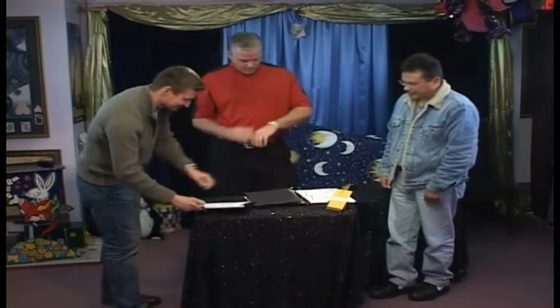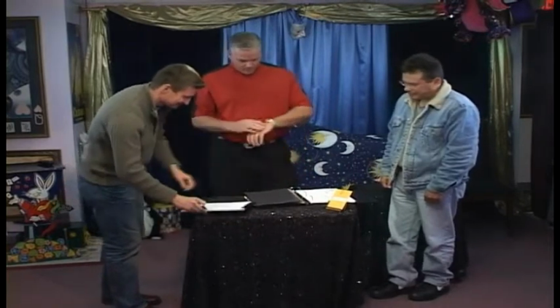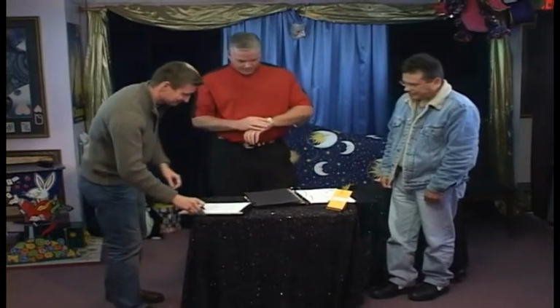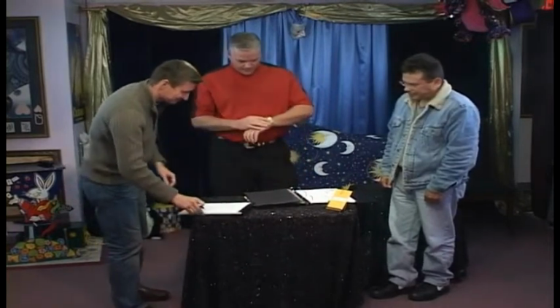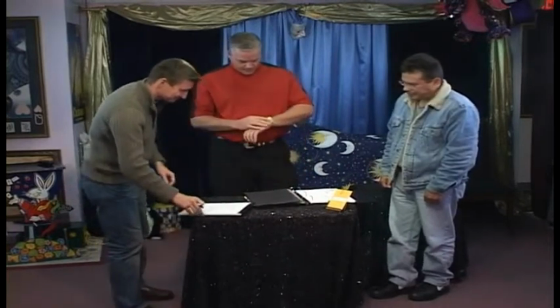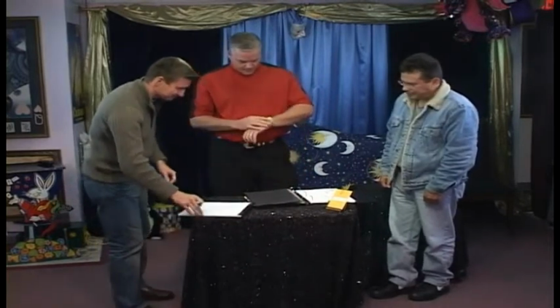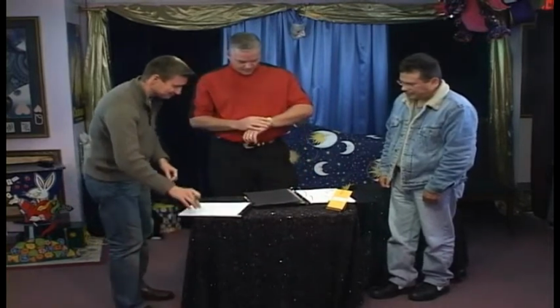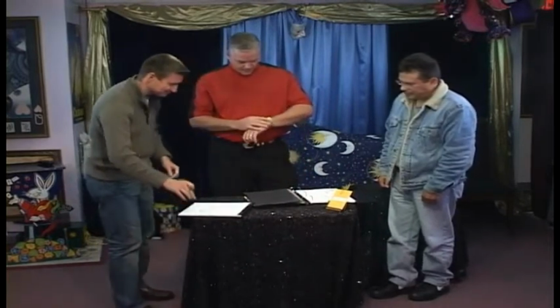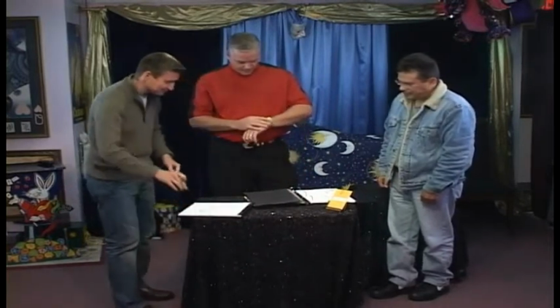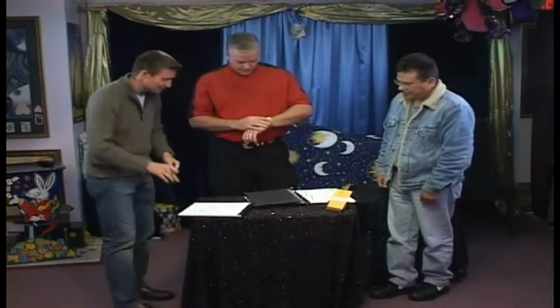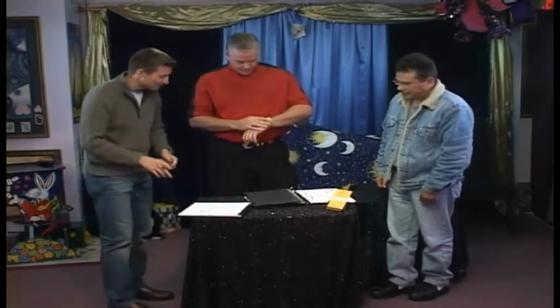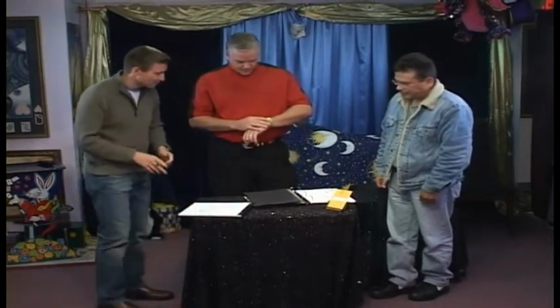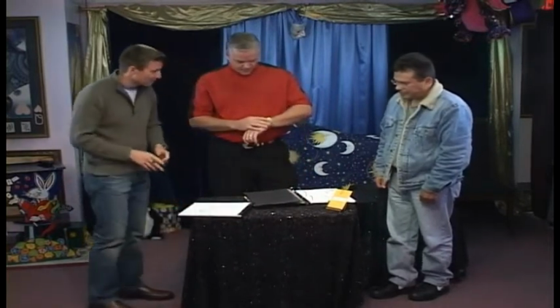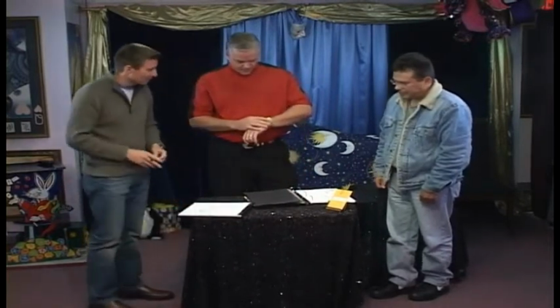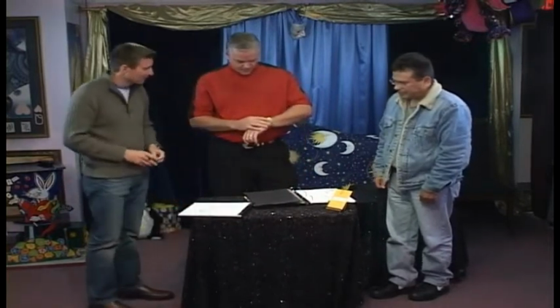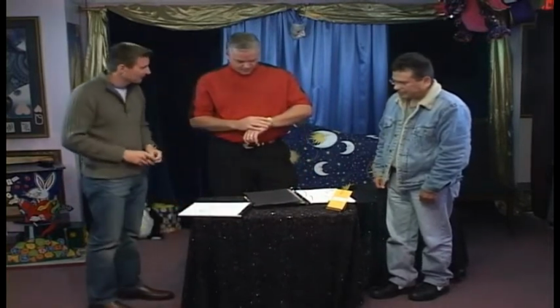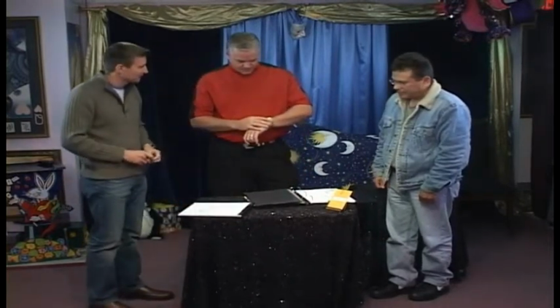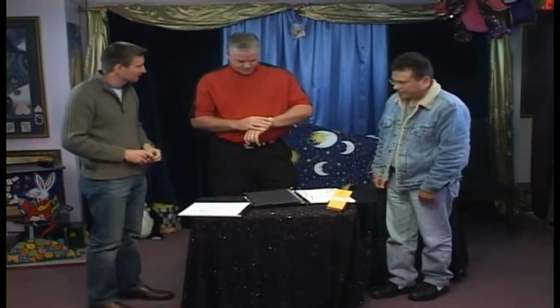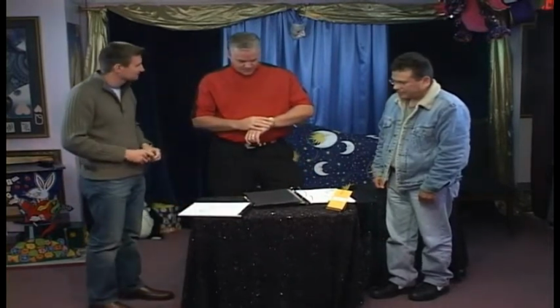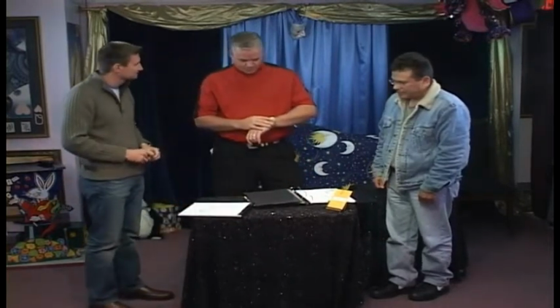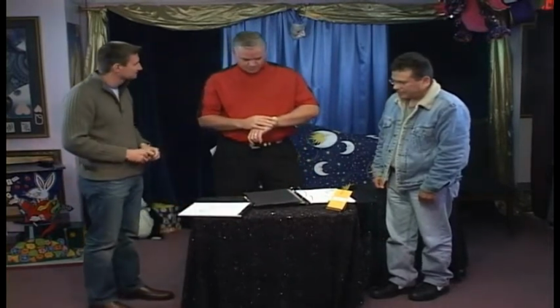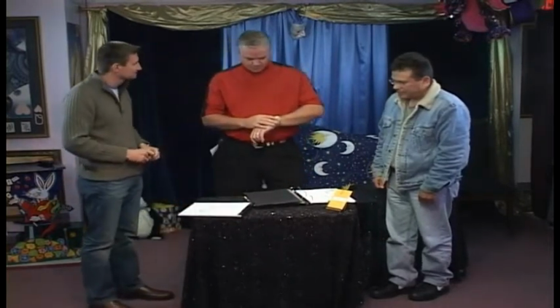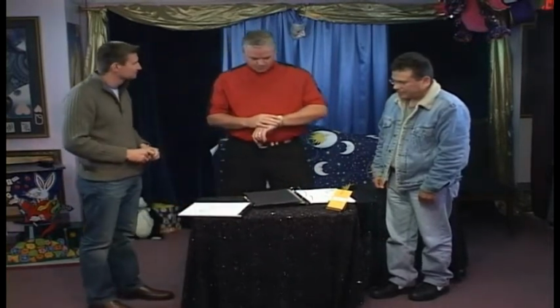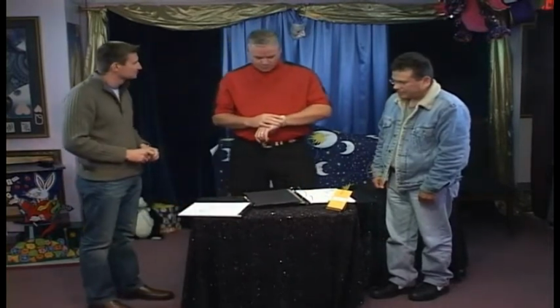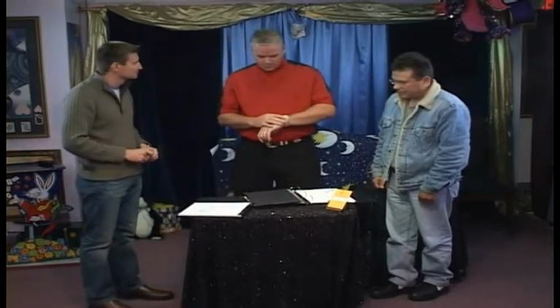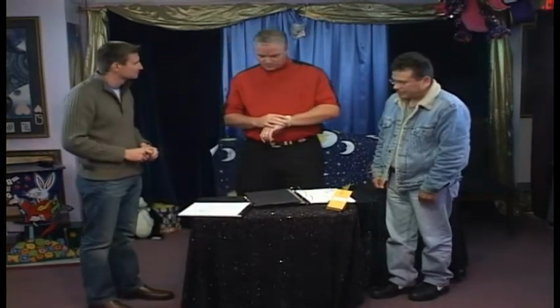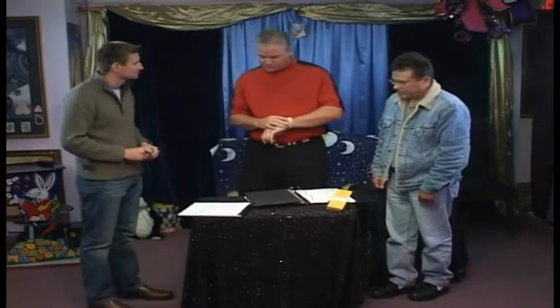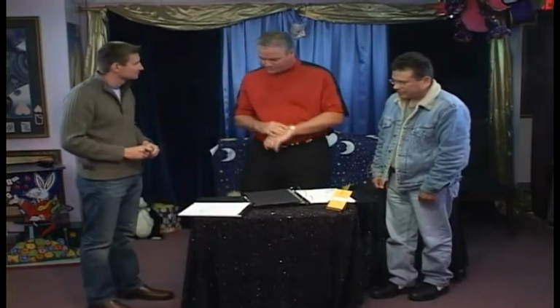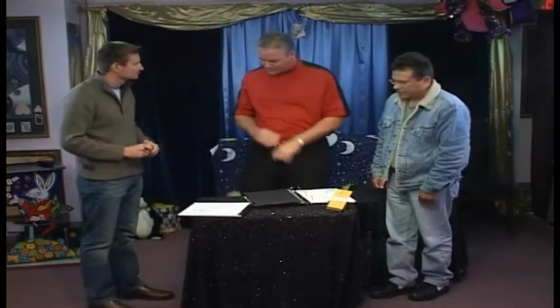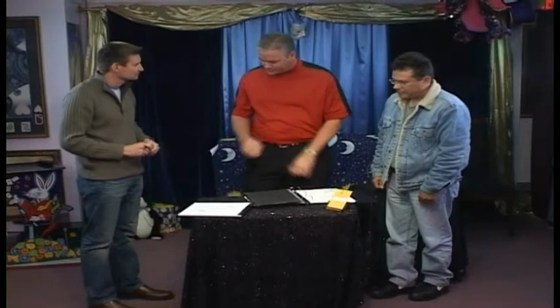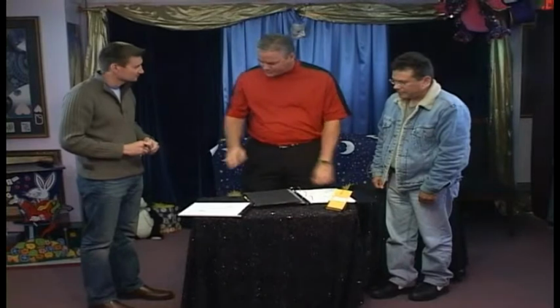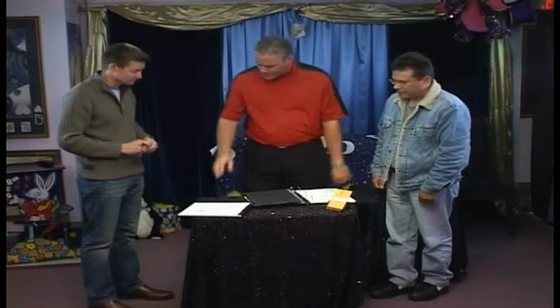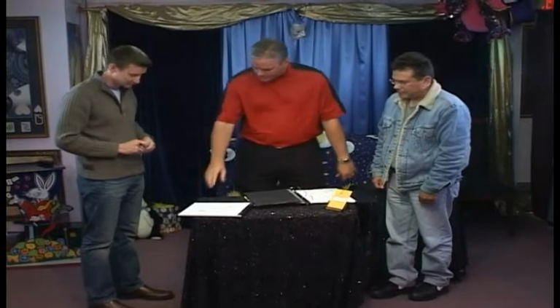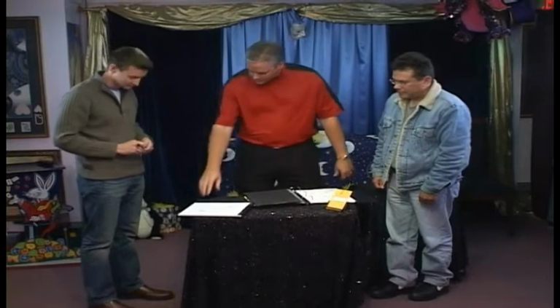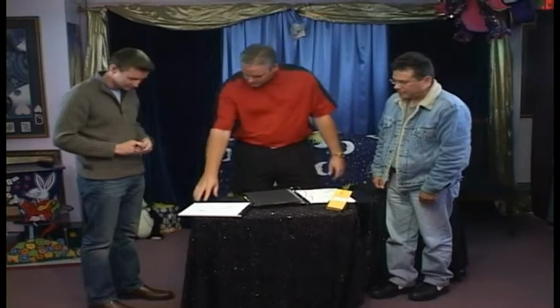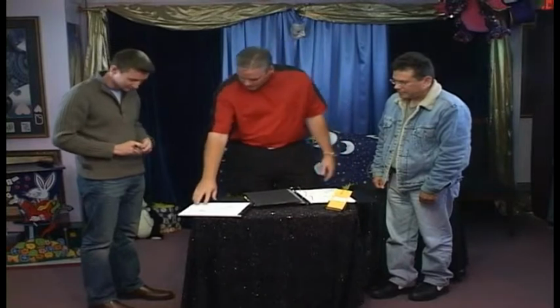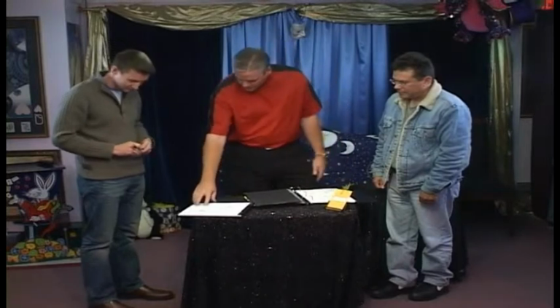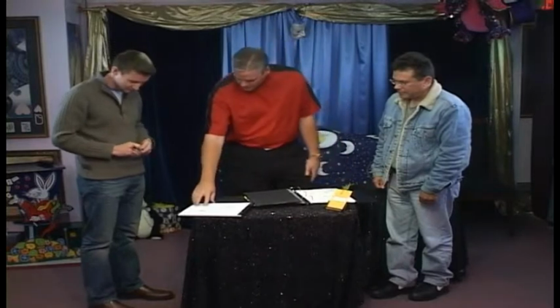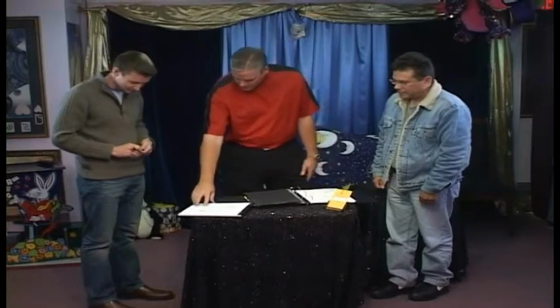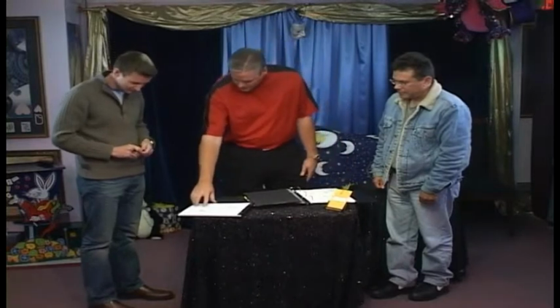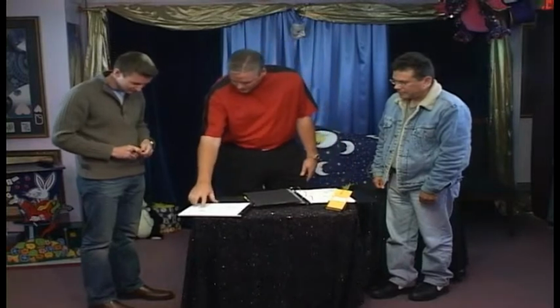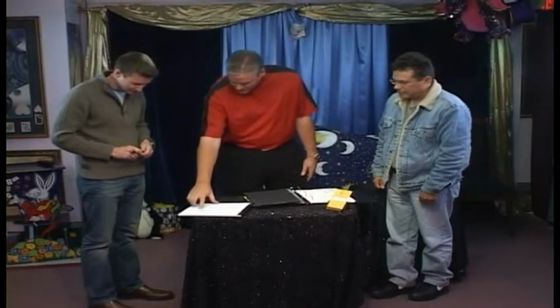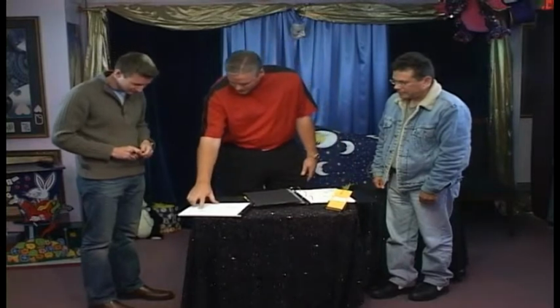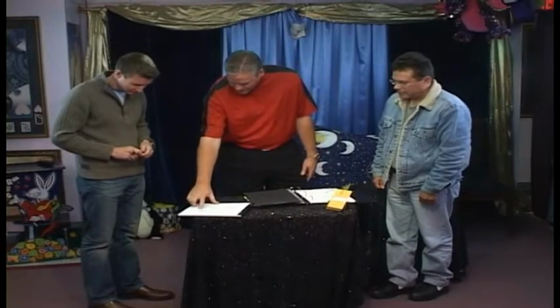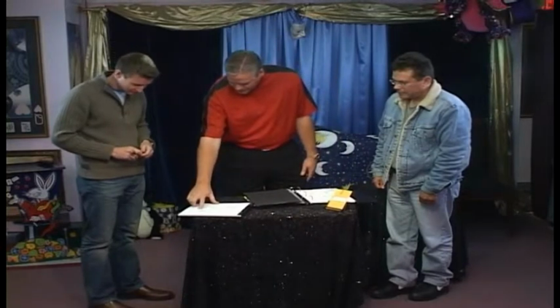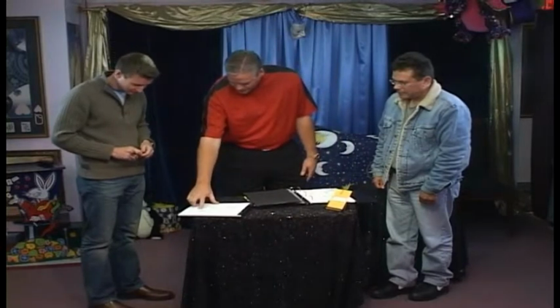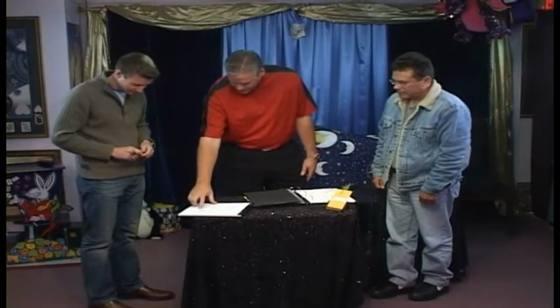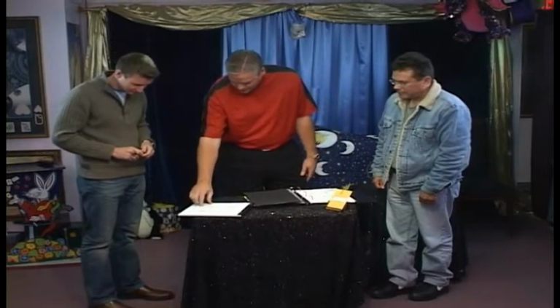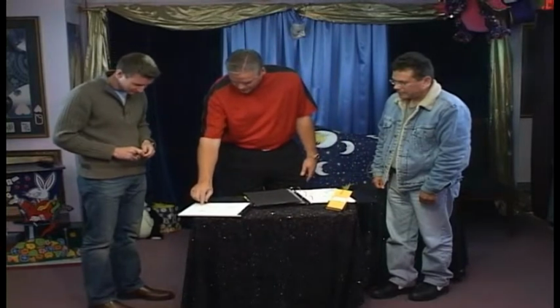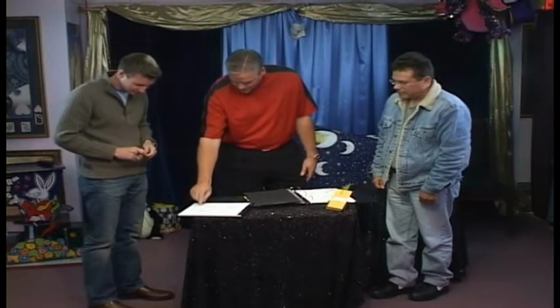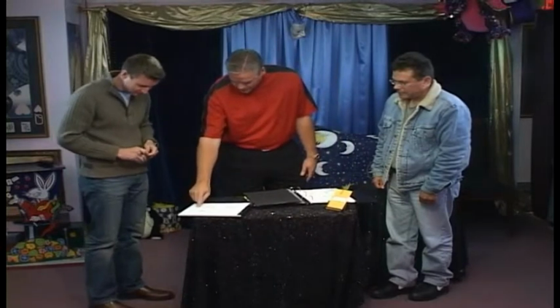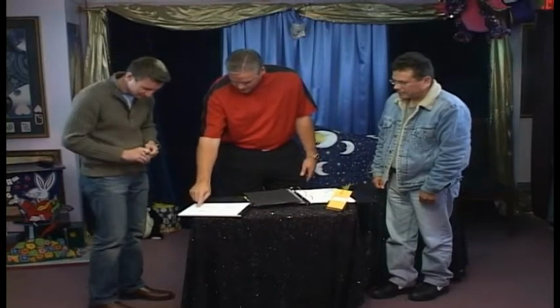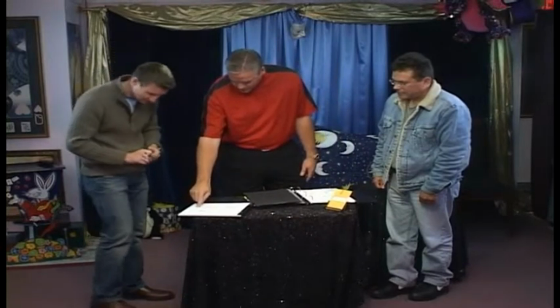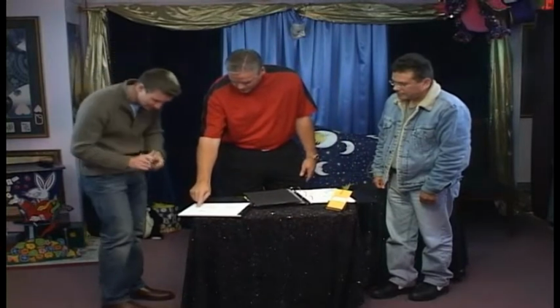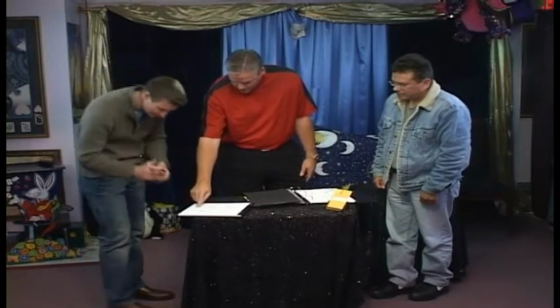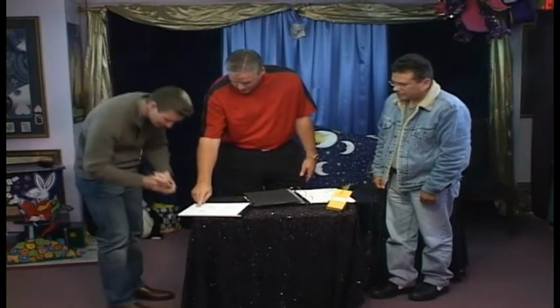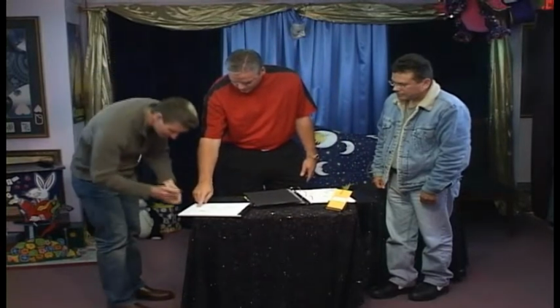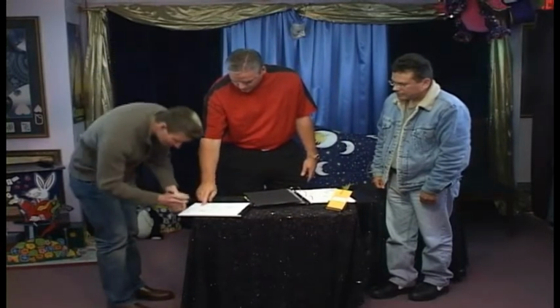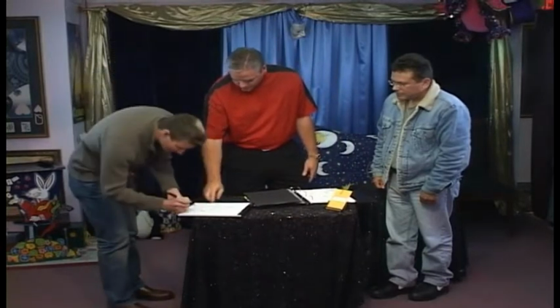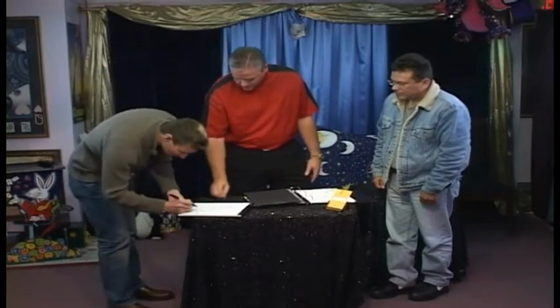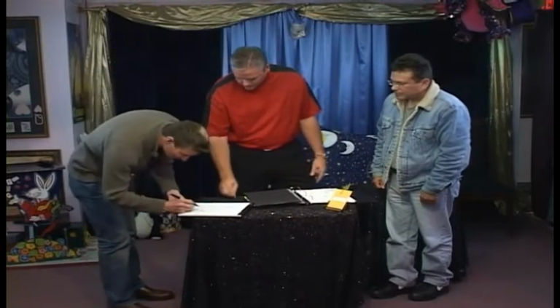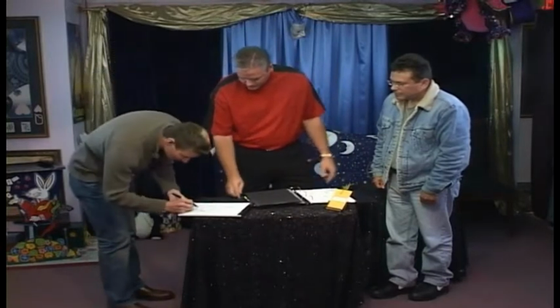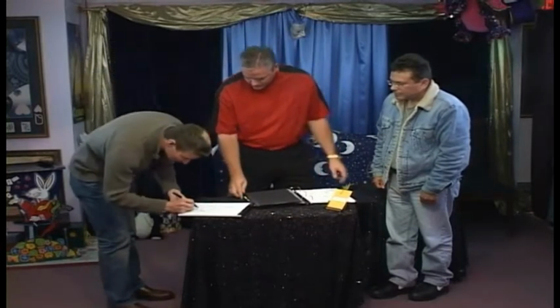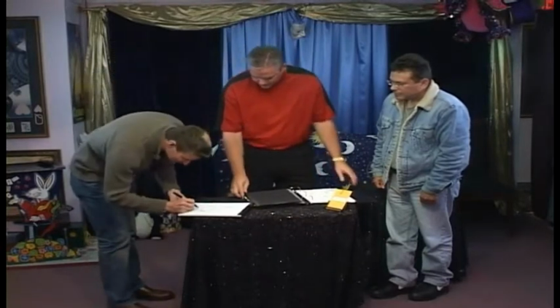Now what I'd like you to do — today is October the 20th, 2009. I'd like you to sign it right there and then date it right there below.